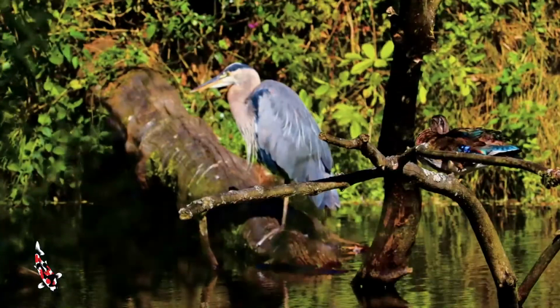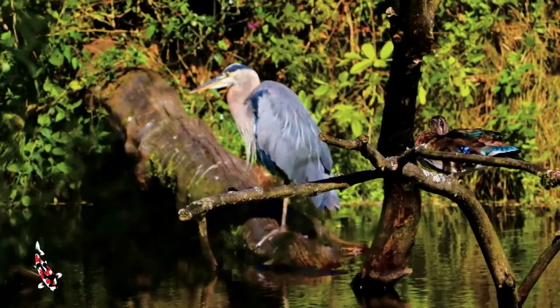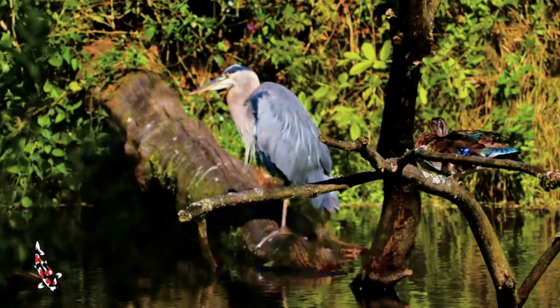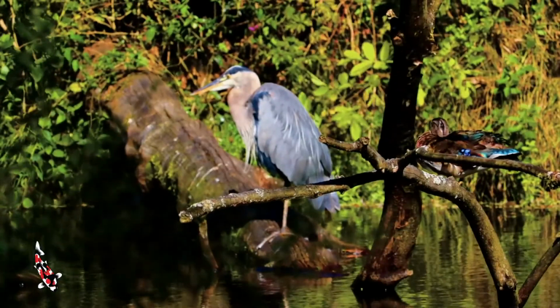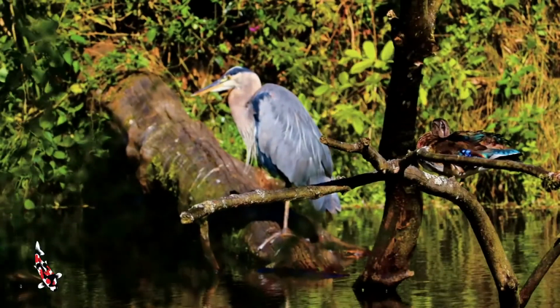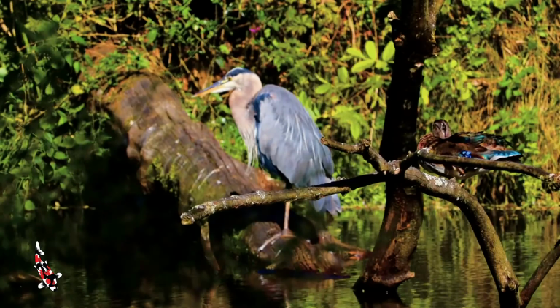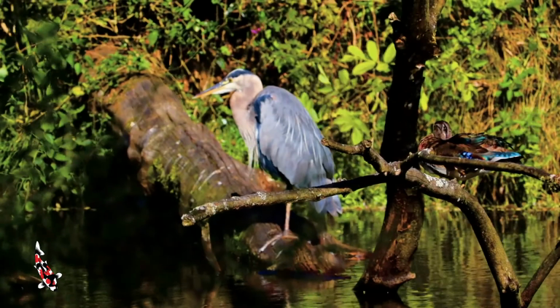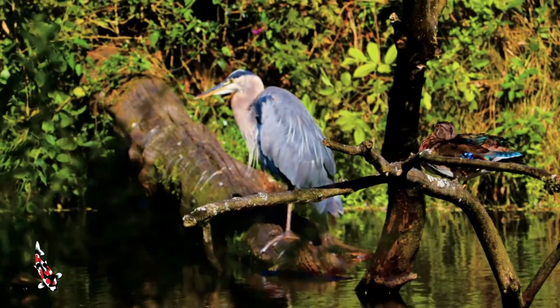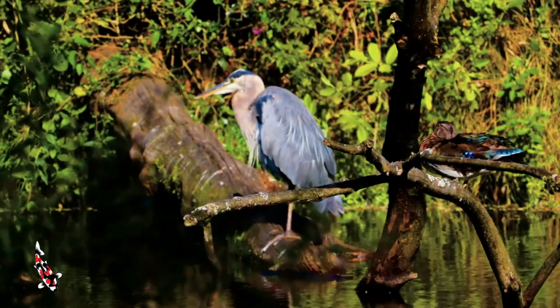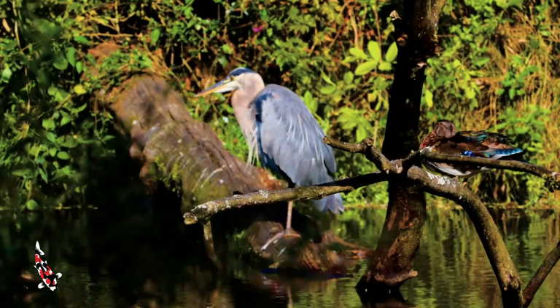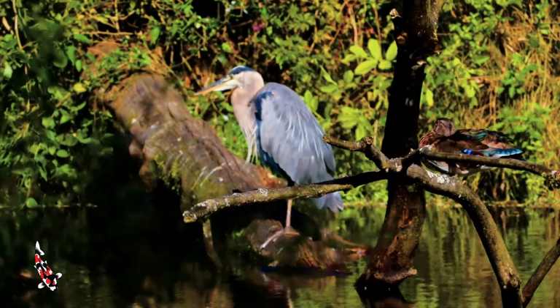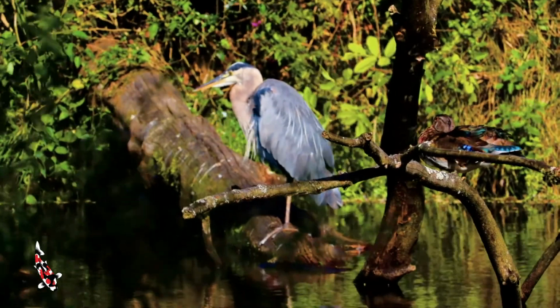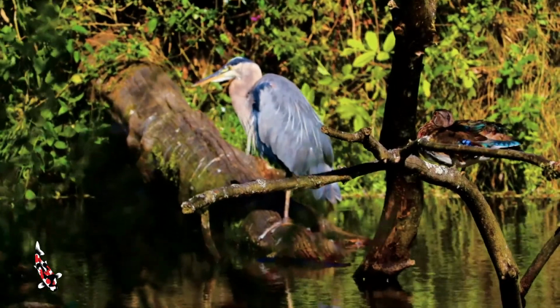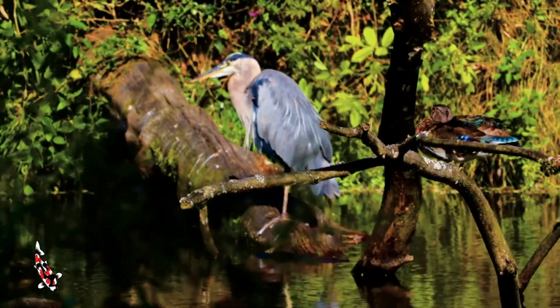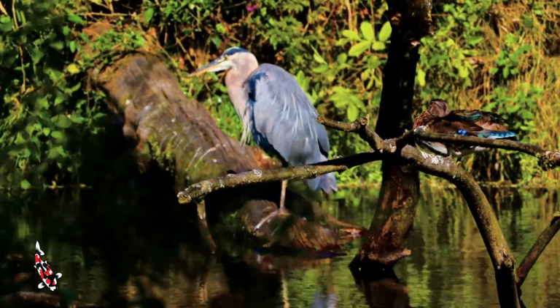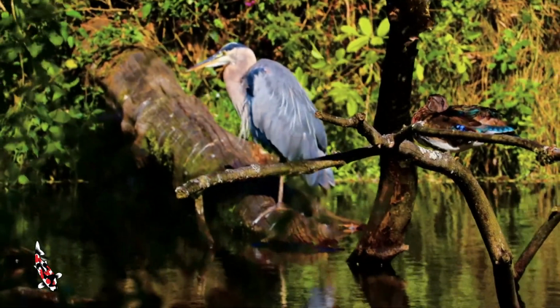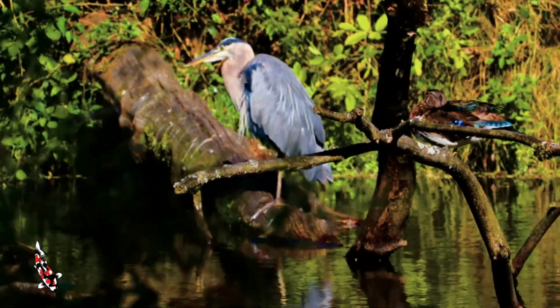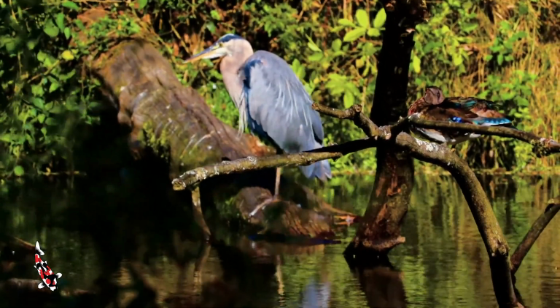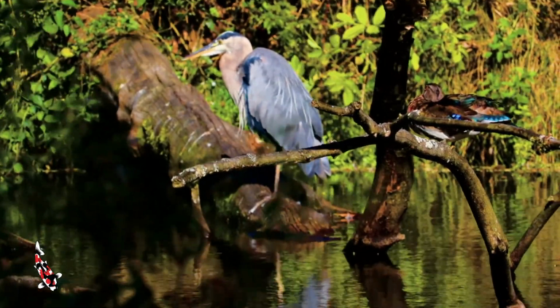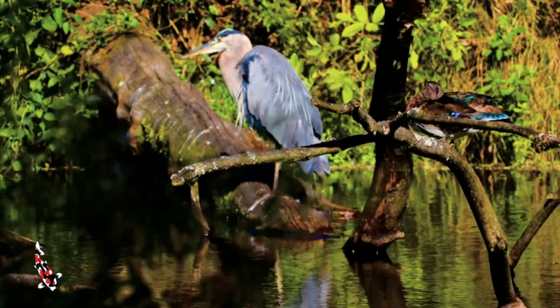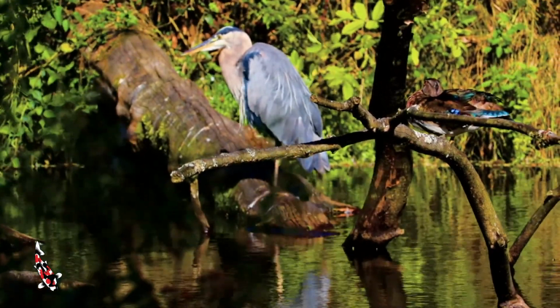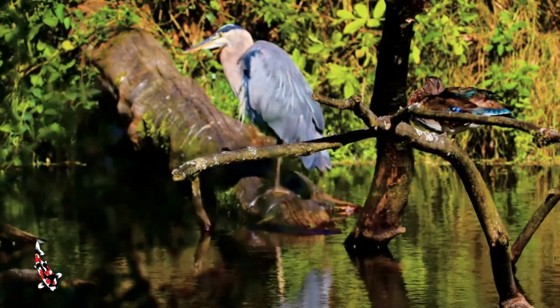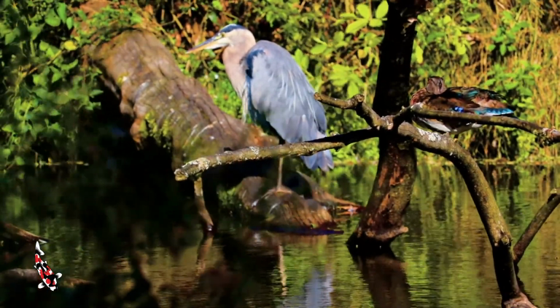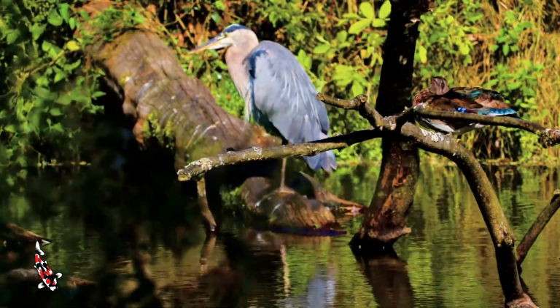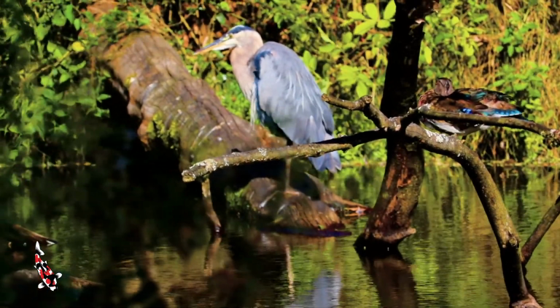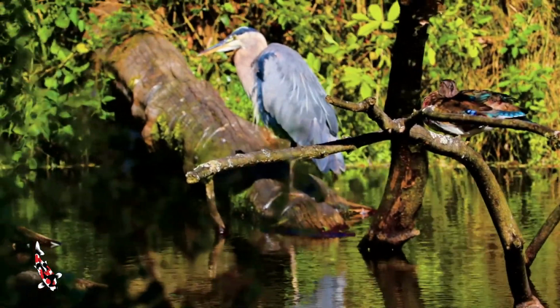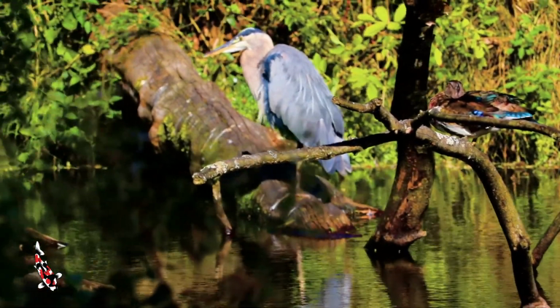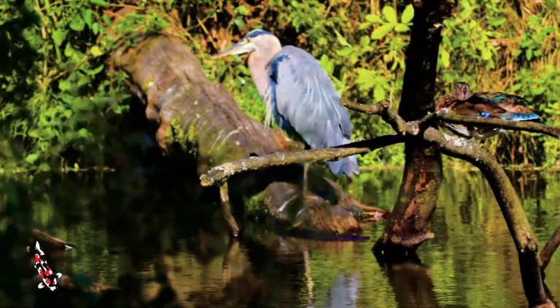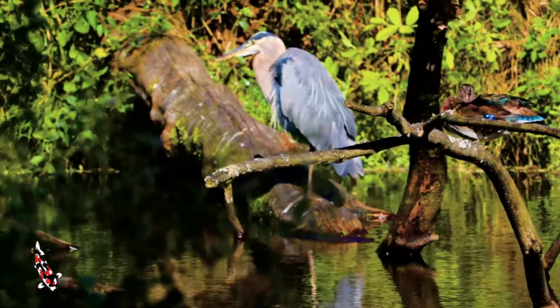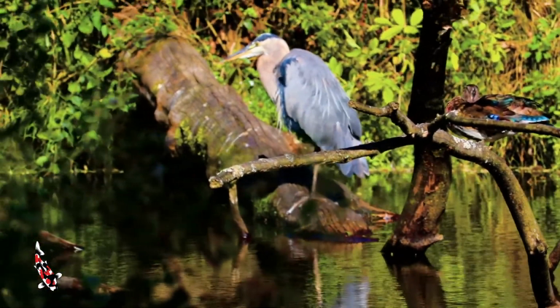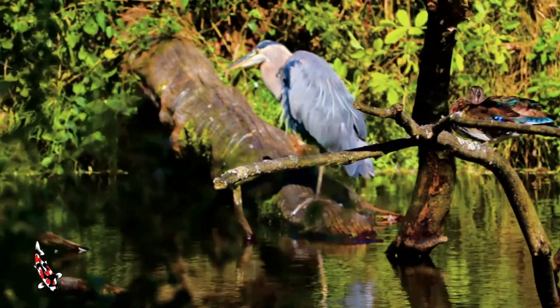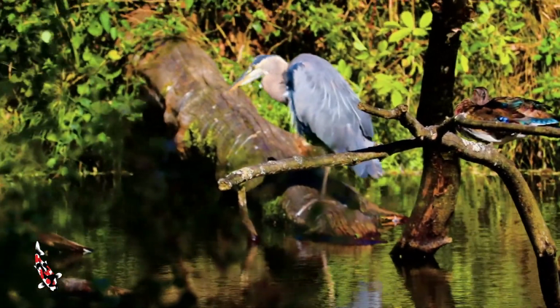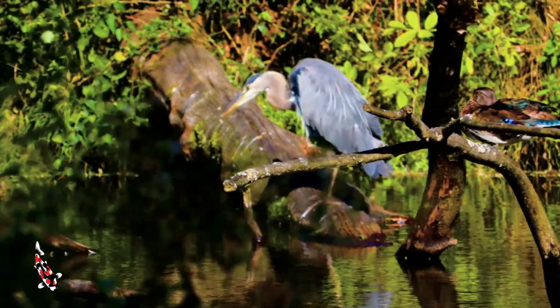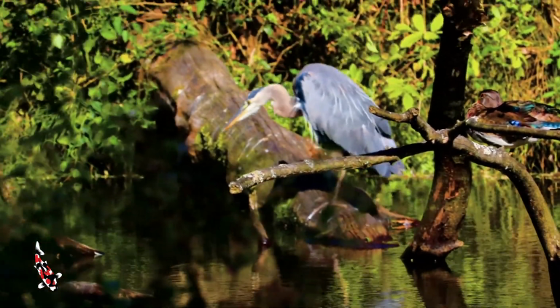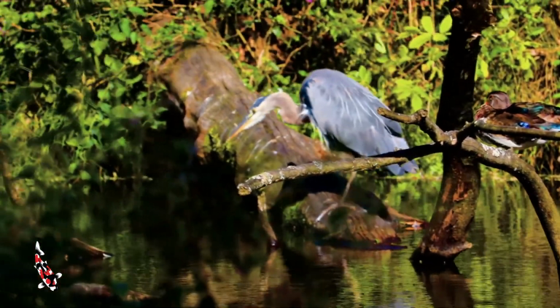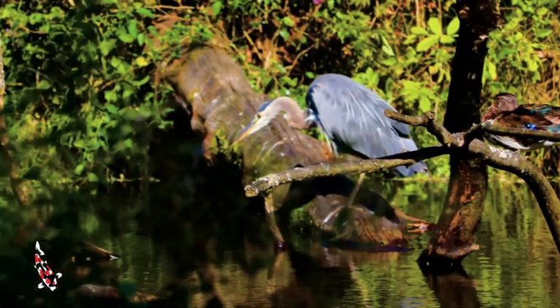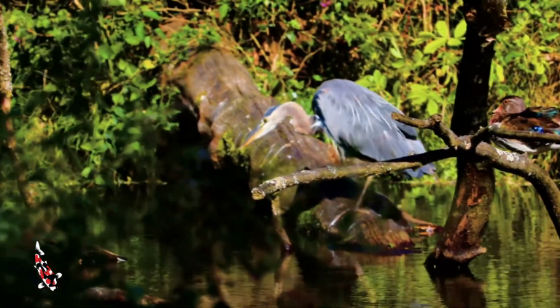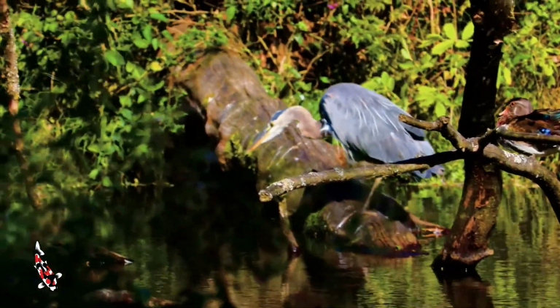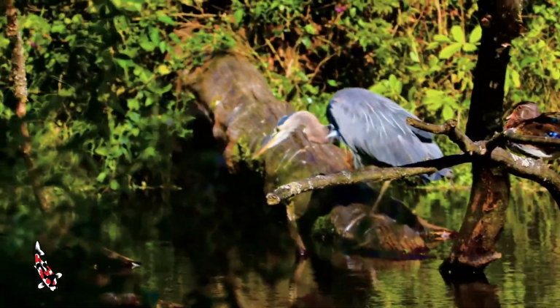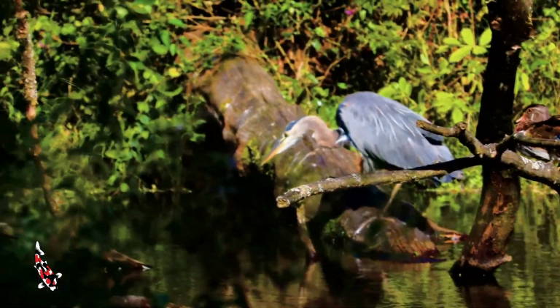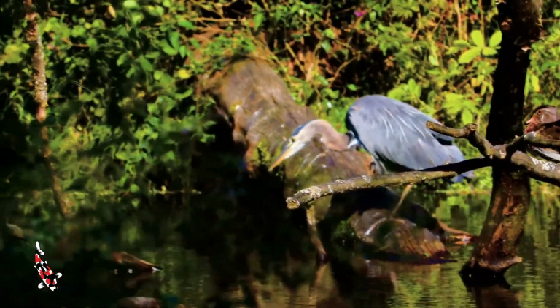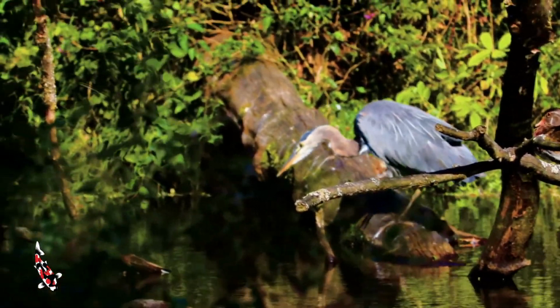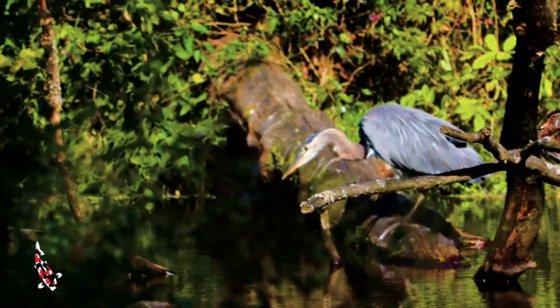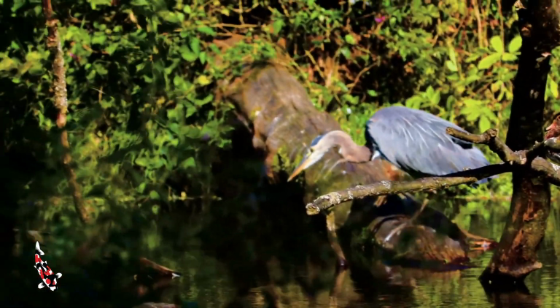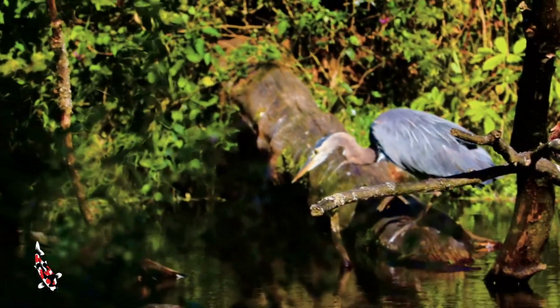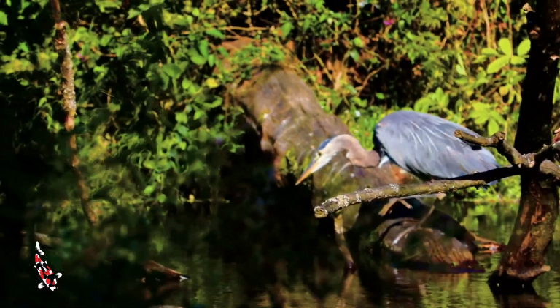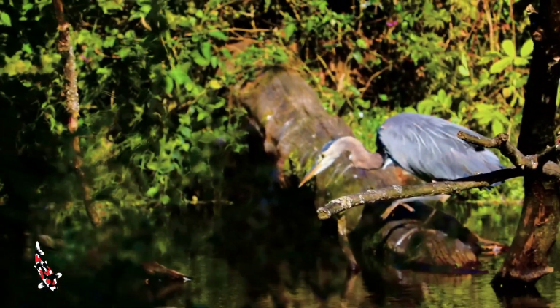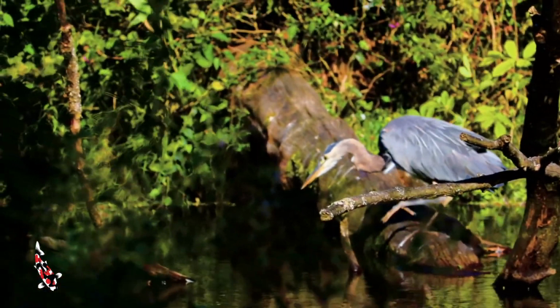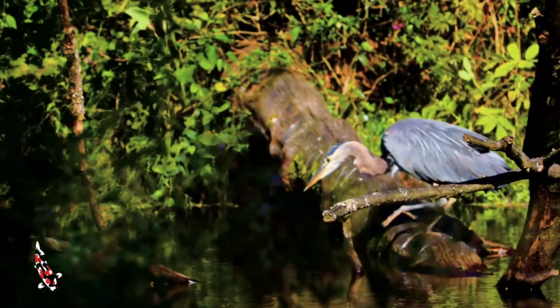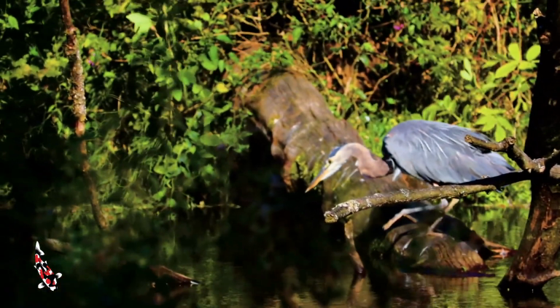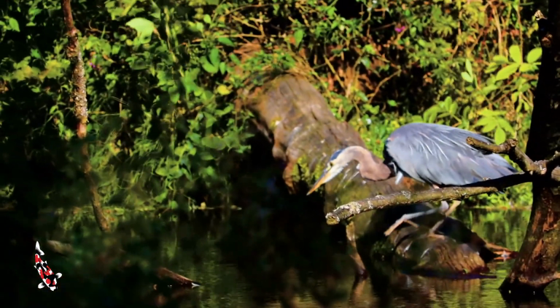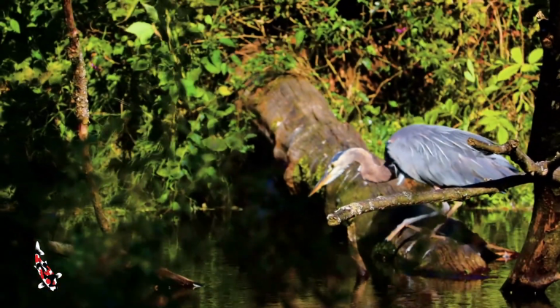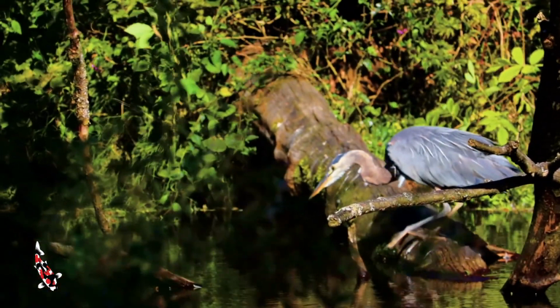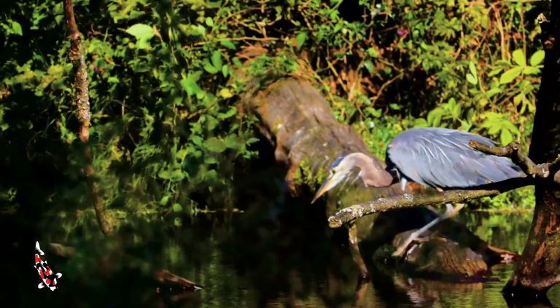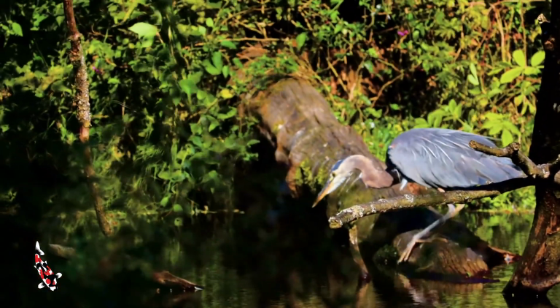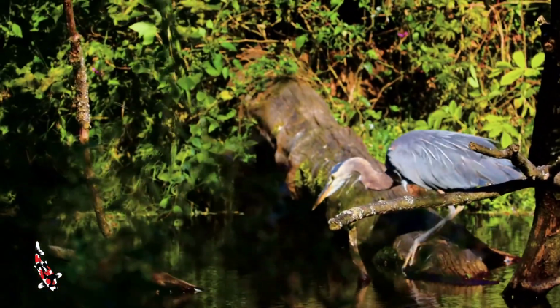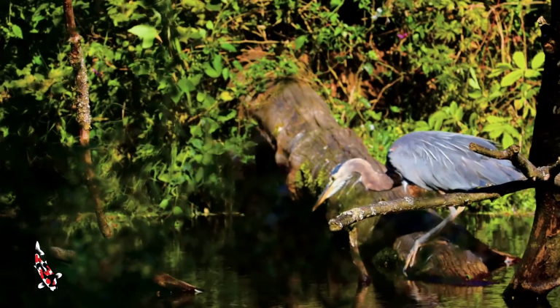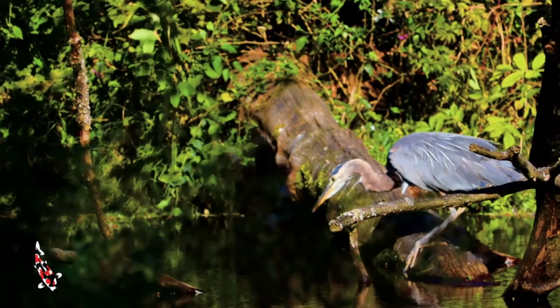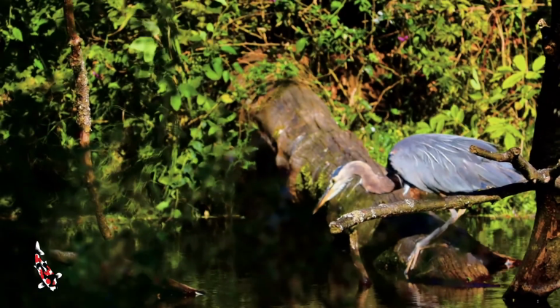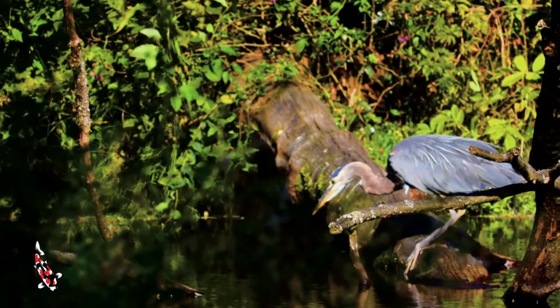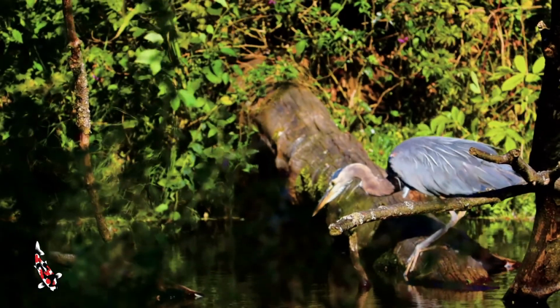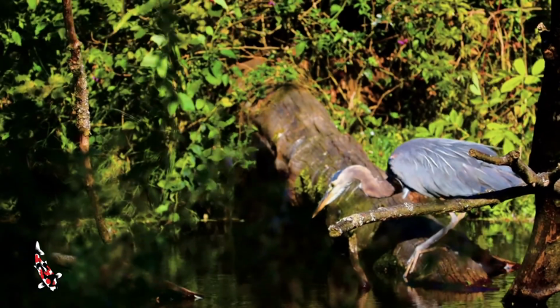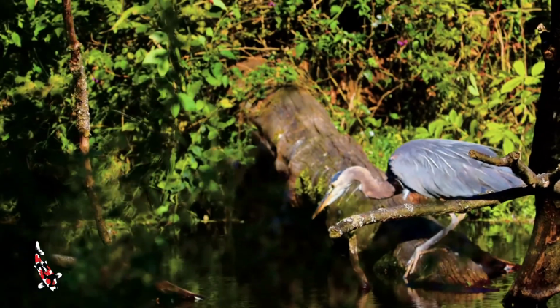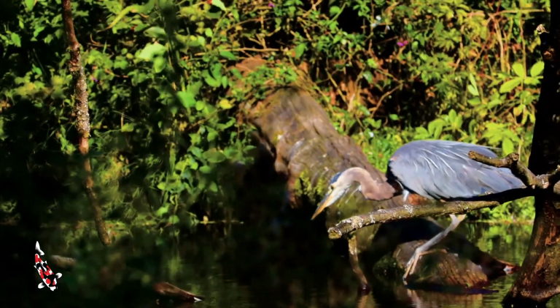Herons are found on essentially every continent aside from Antarctica, and they're very commonly found snatching up koi fish from ponds. We will even come across them at our store.